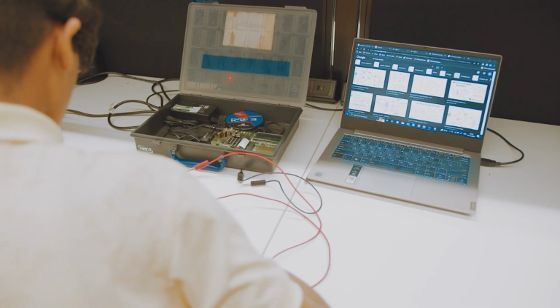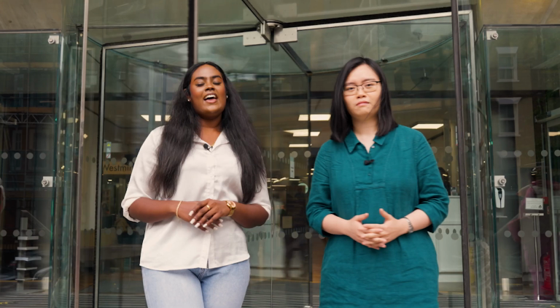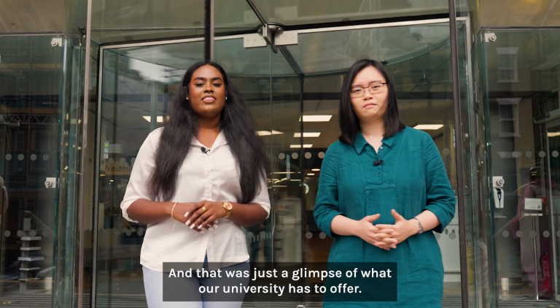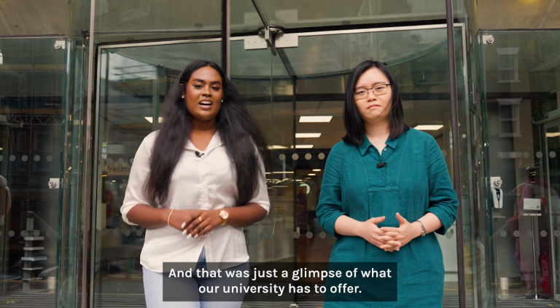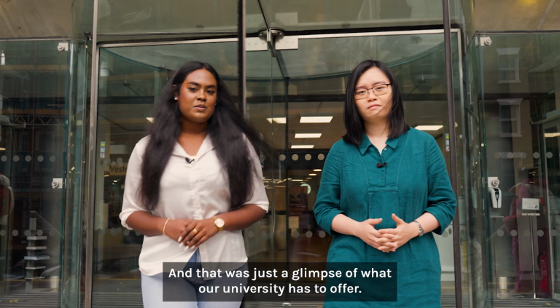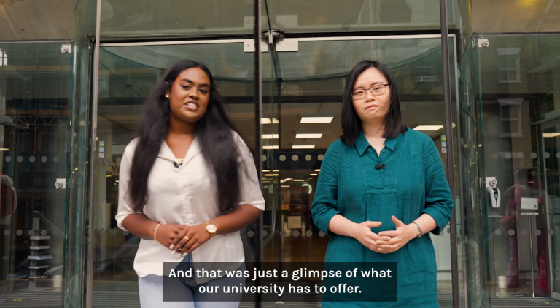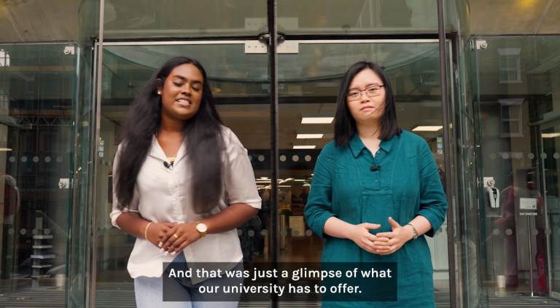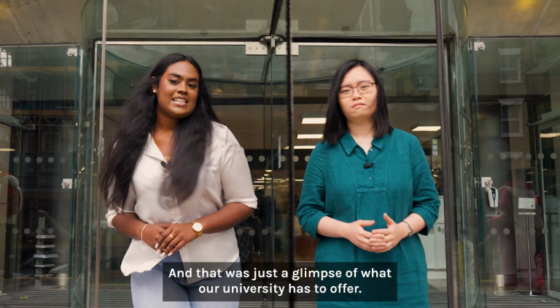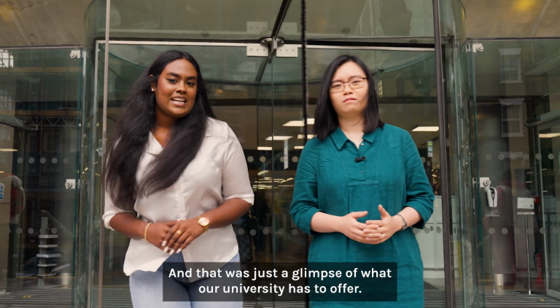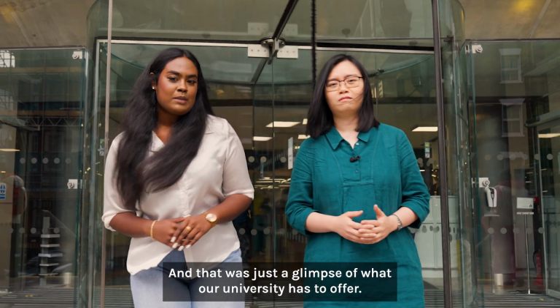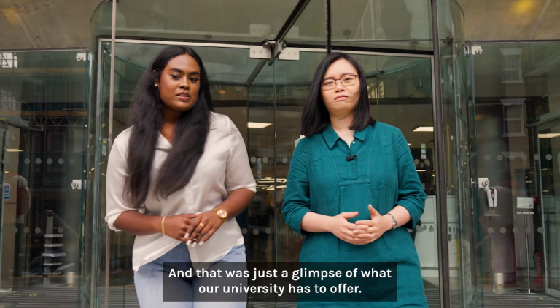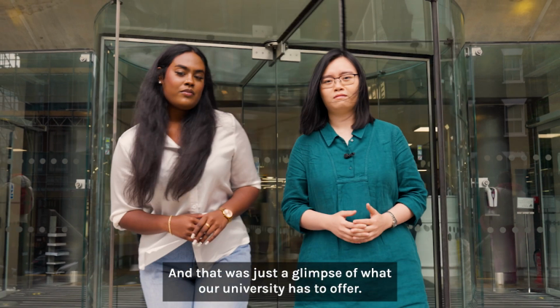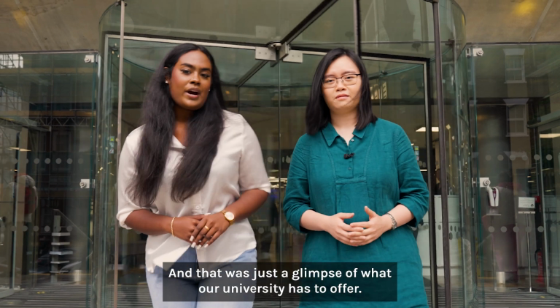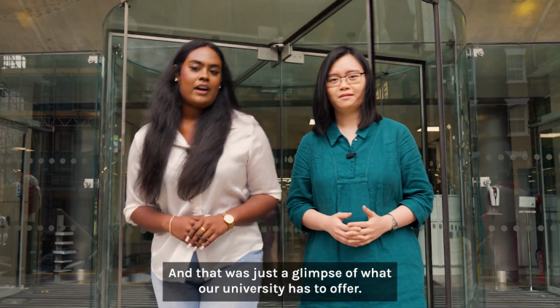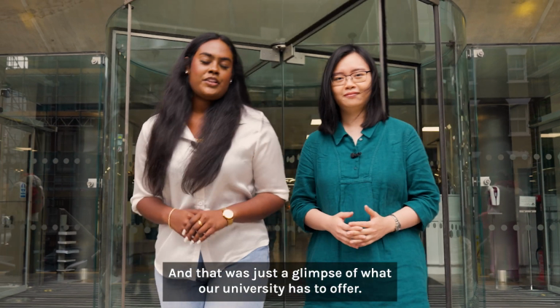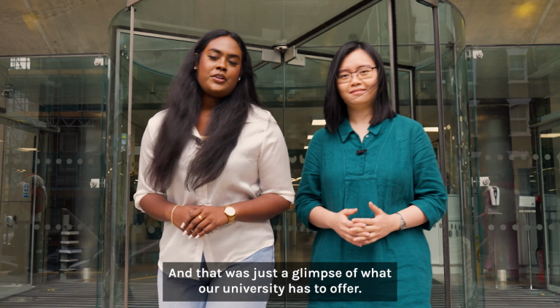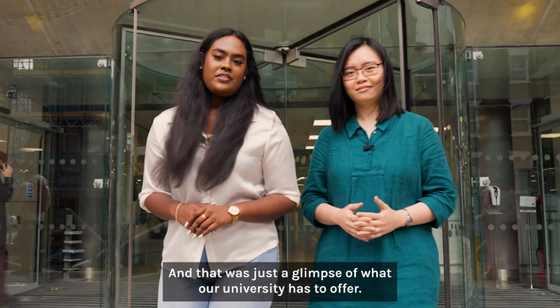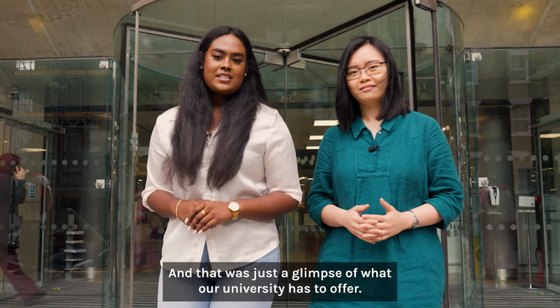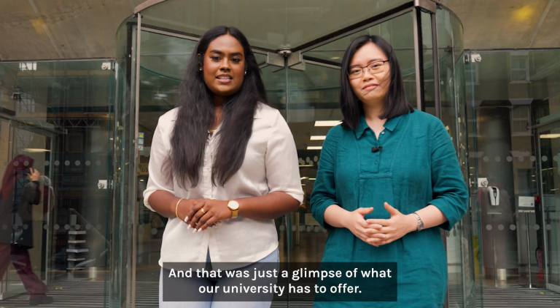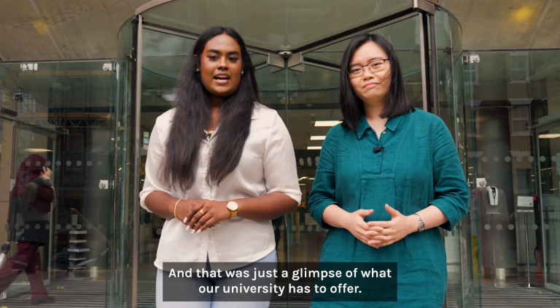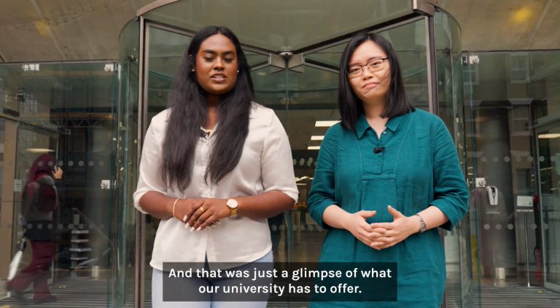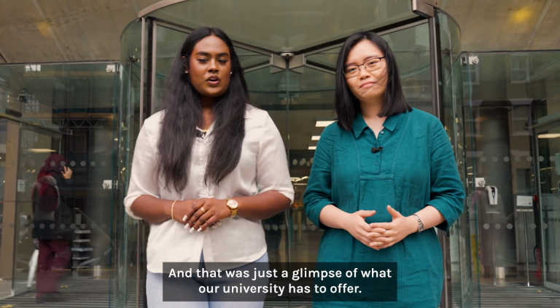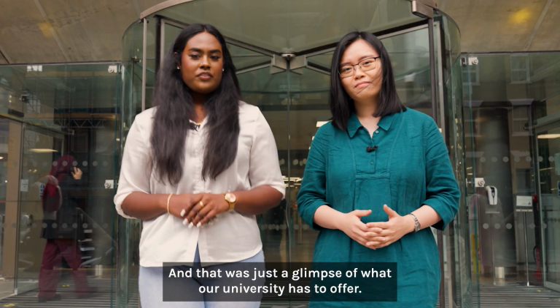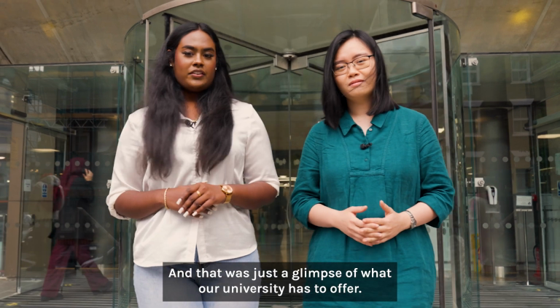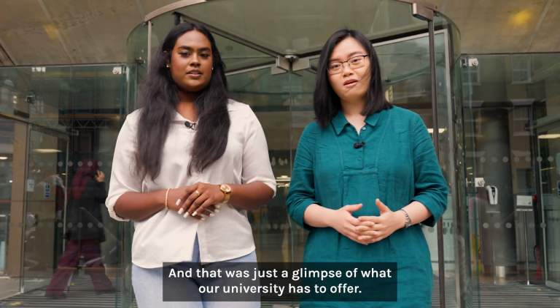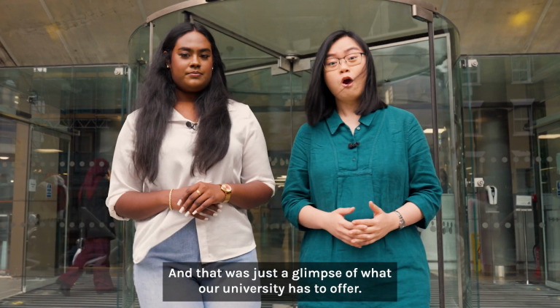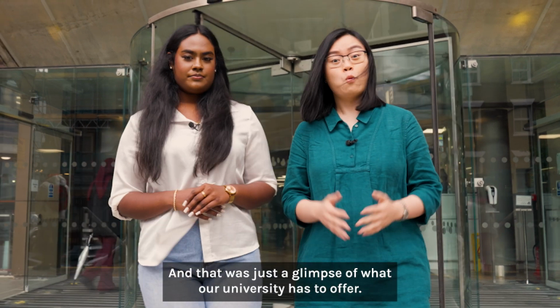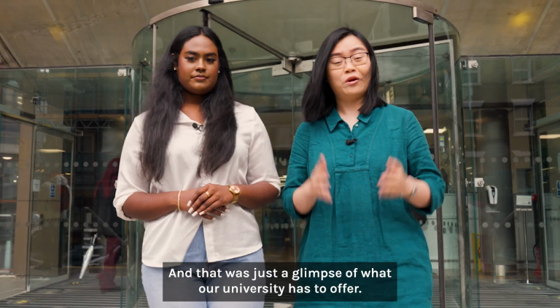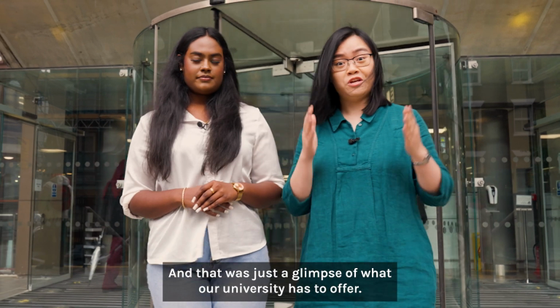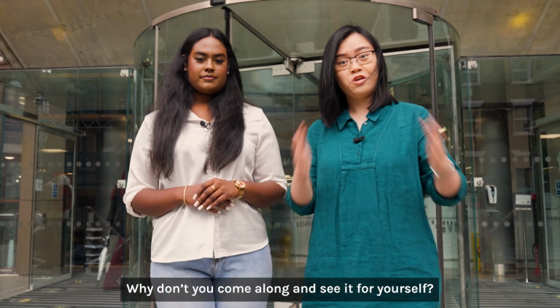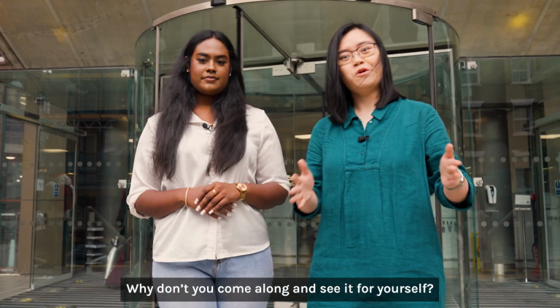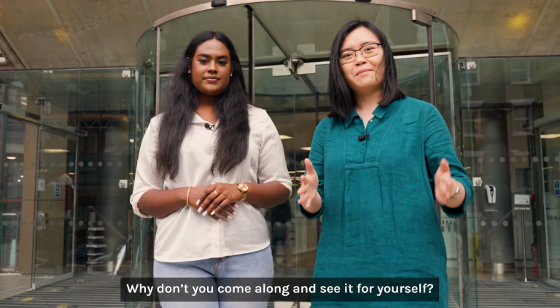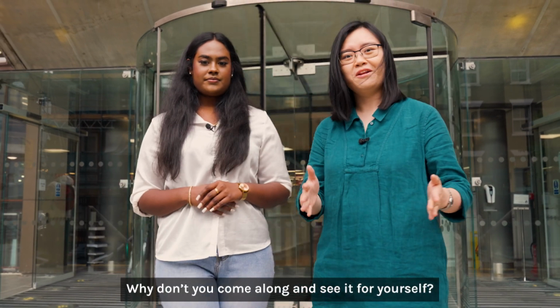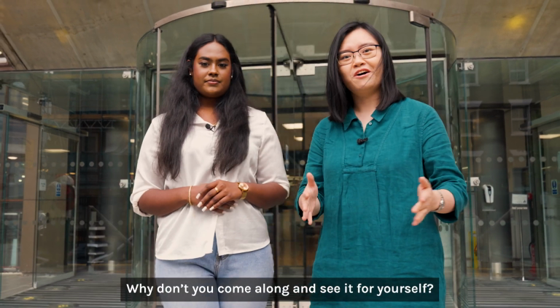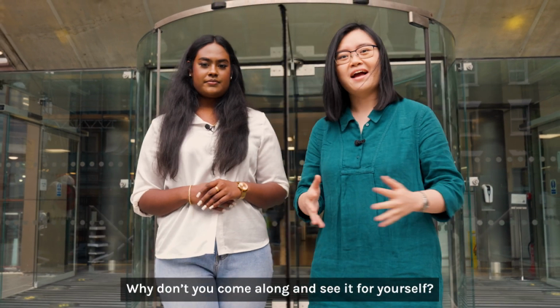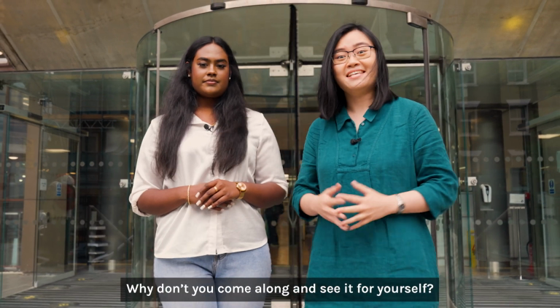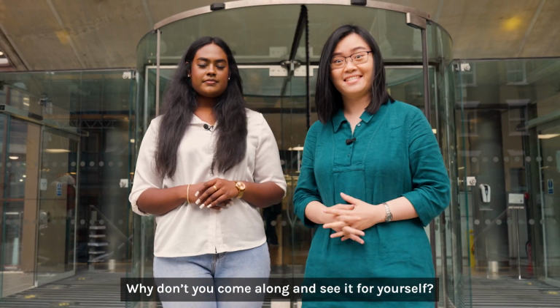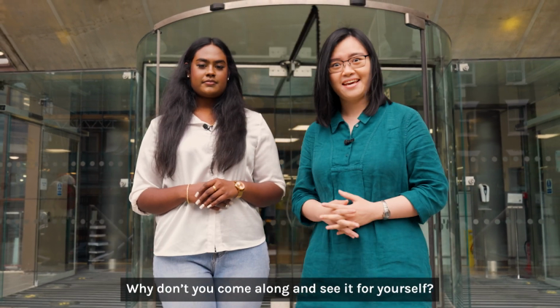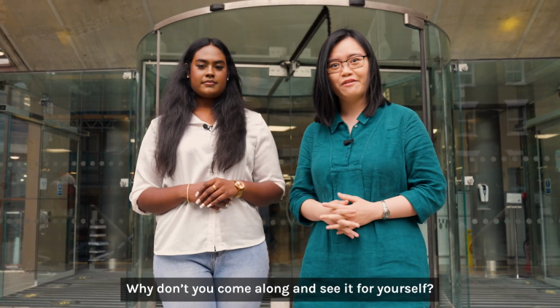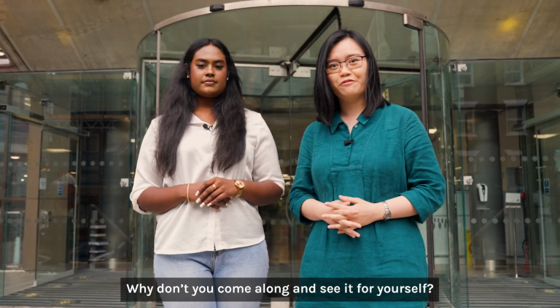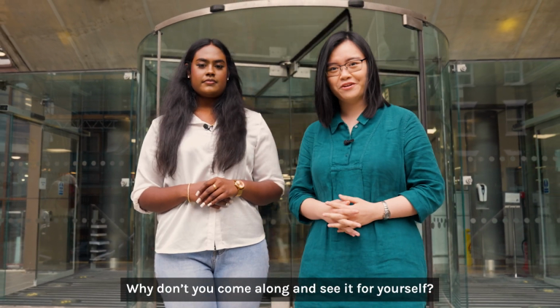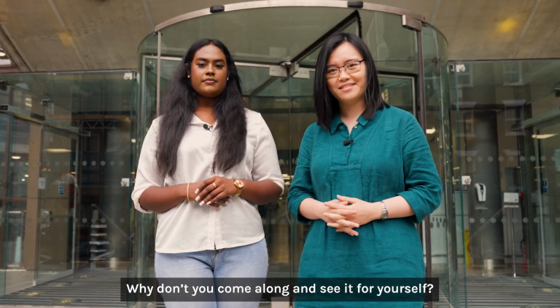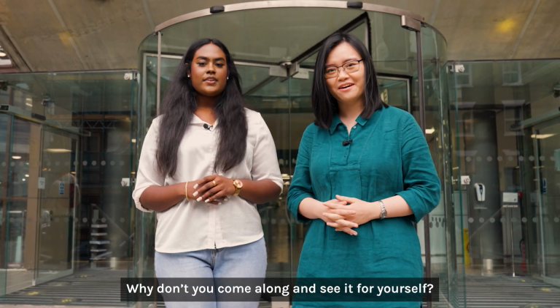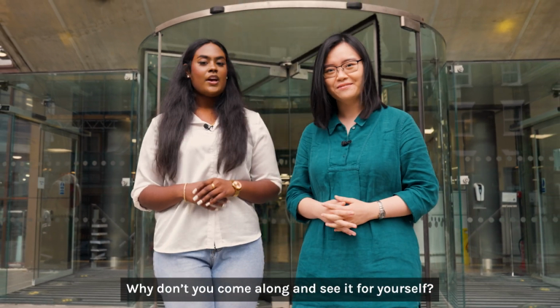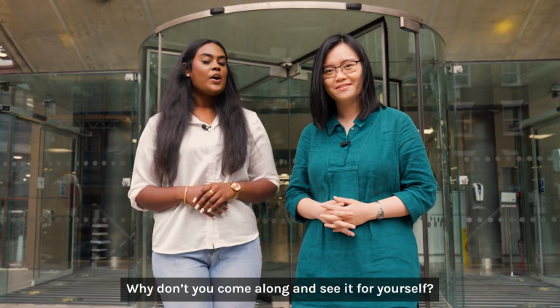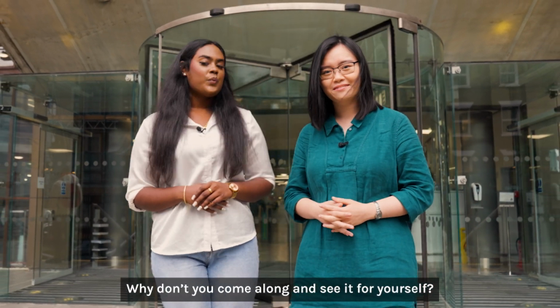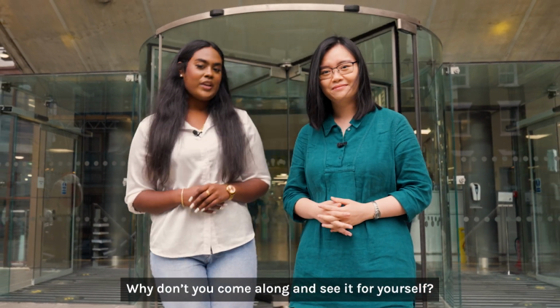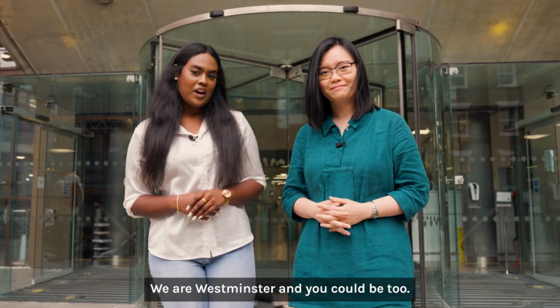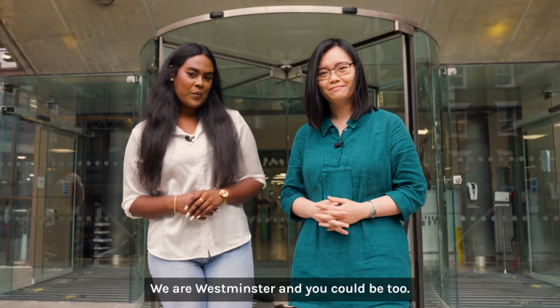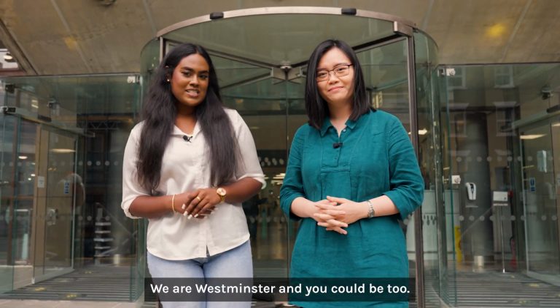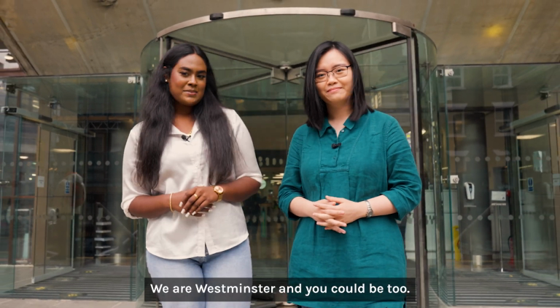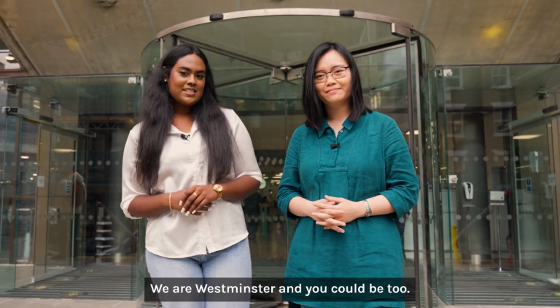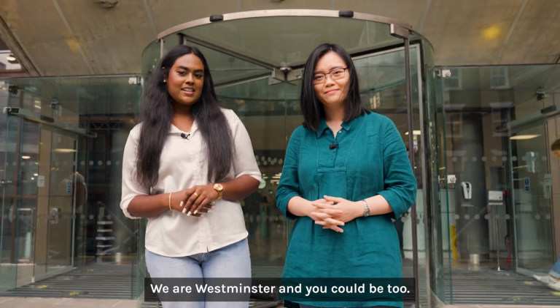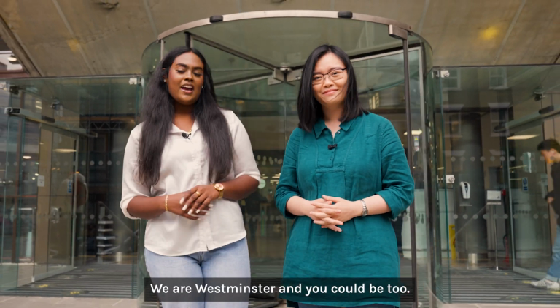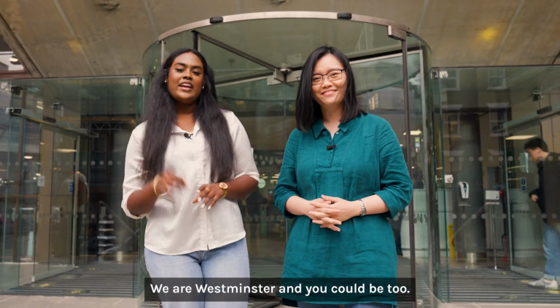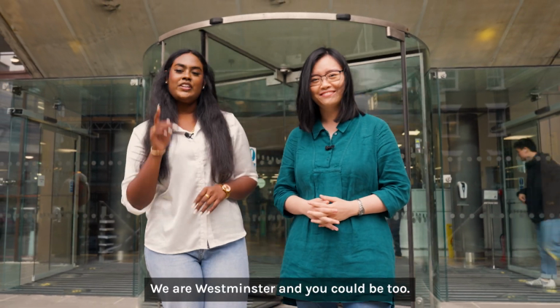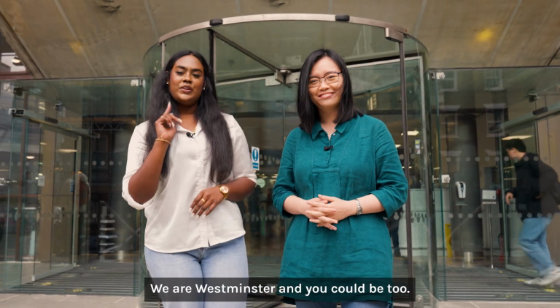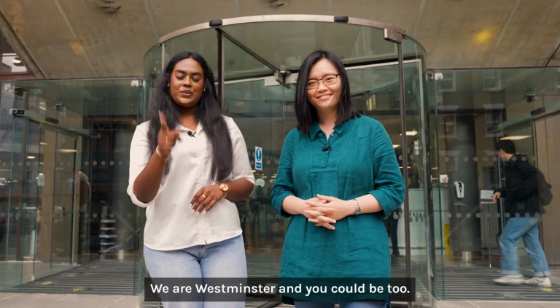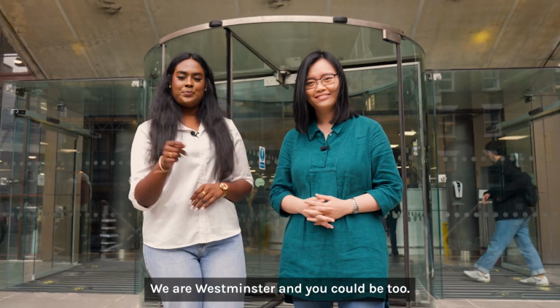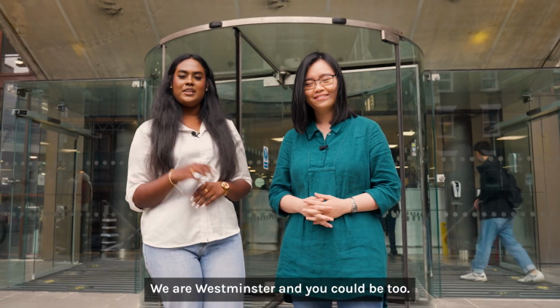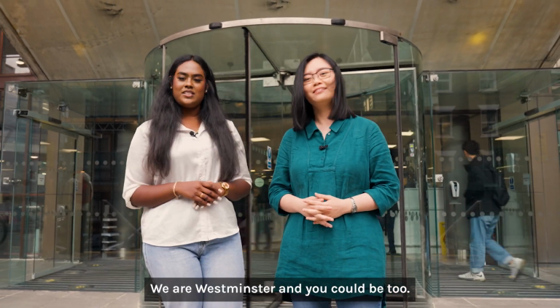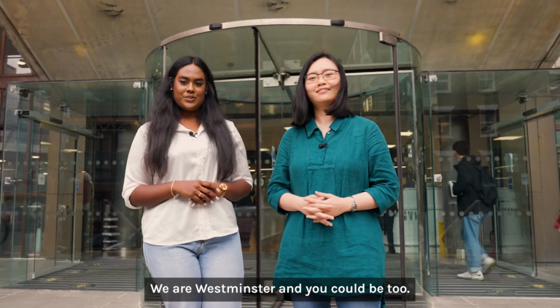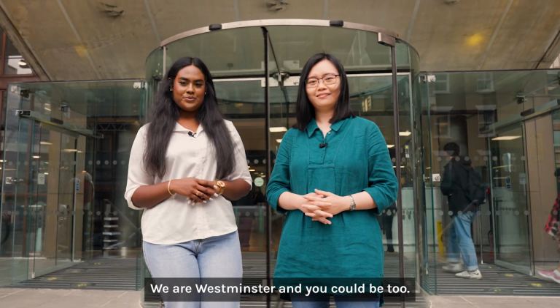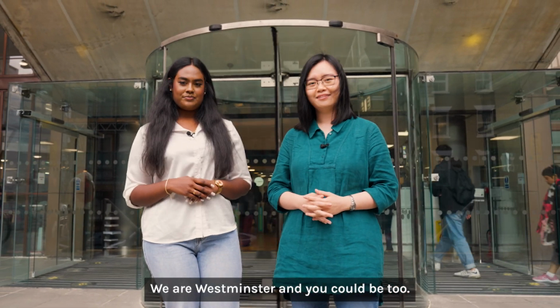And that was just a glimpse of what our university has to offer. Why don't you come along and see it for yourselves? We are Westminster, and you could be too.